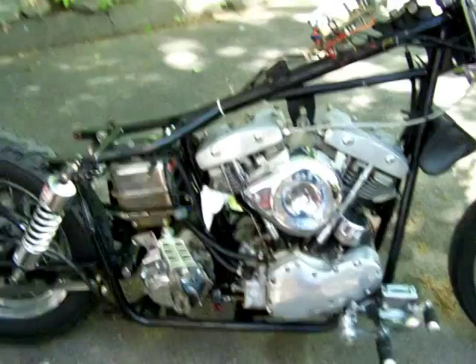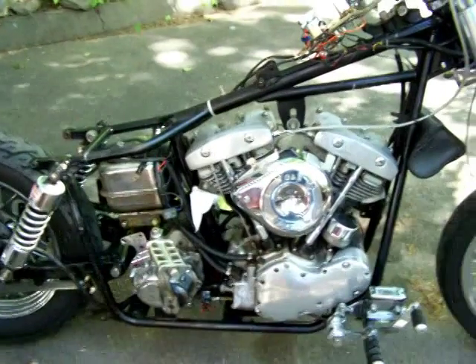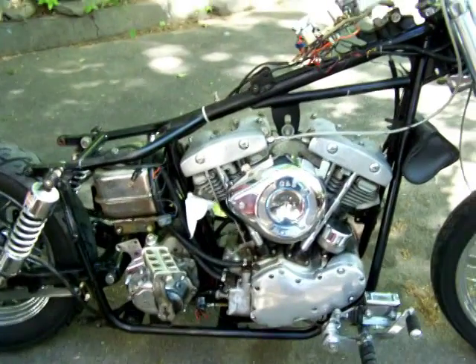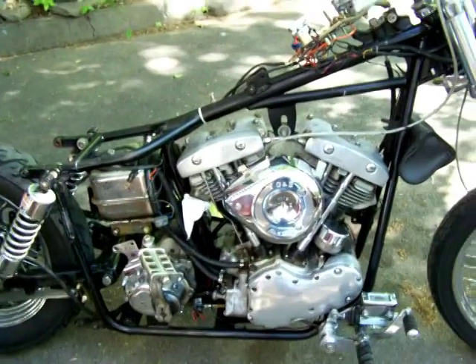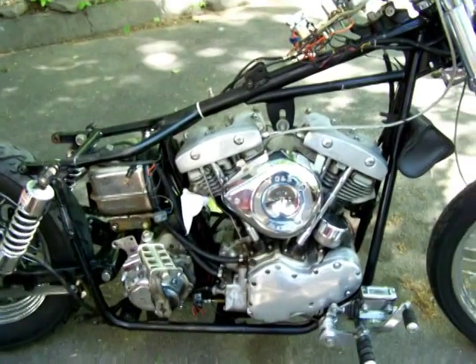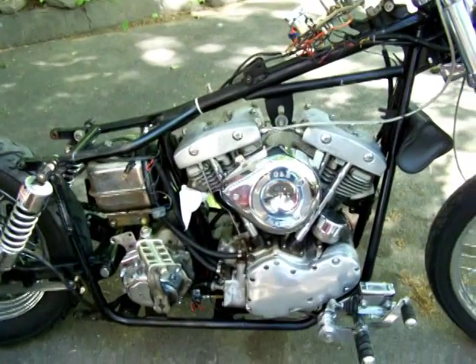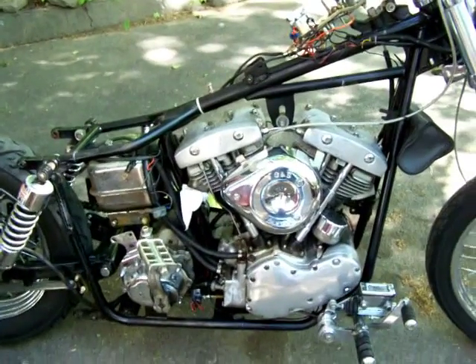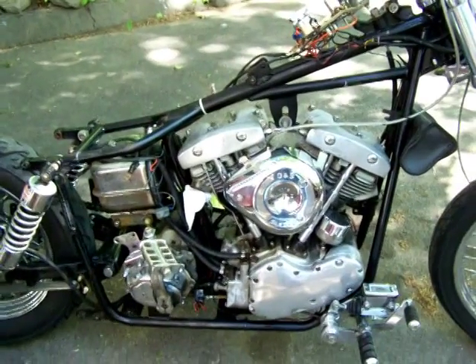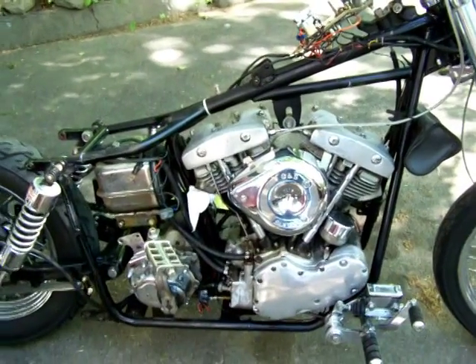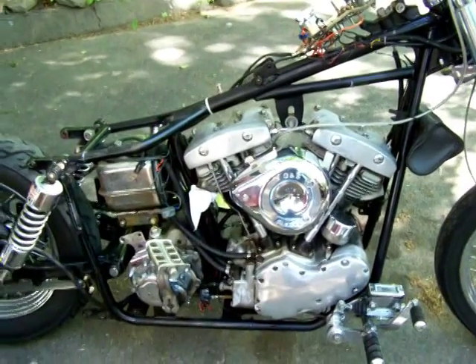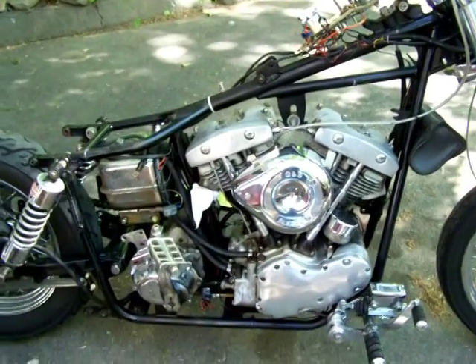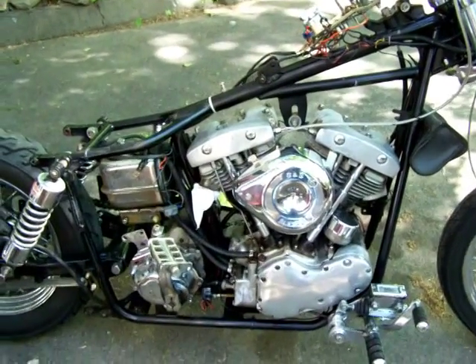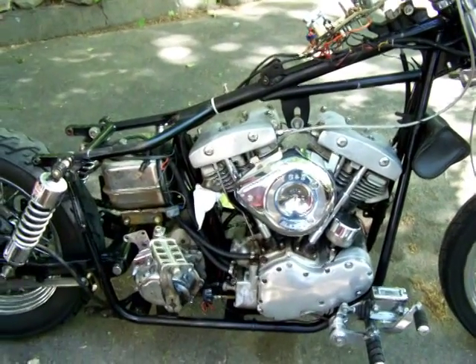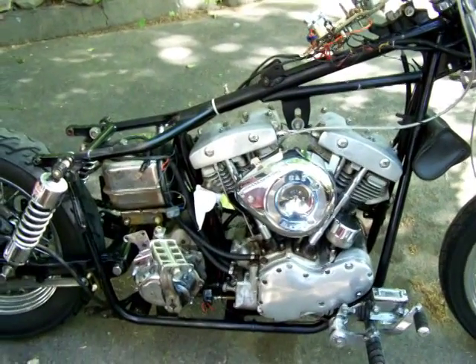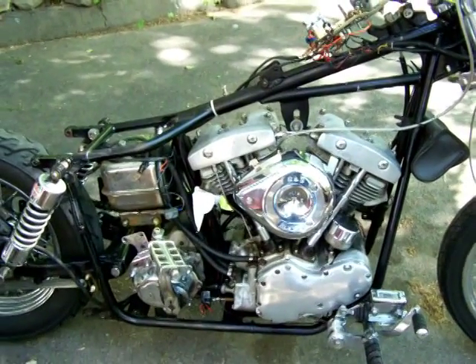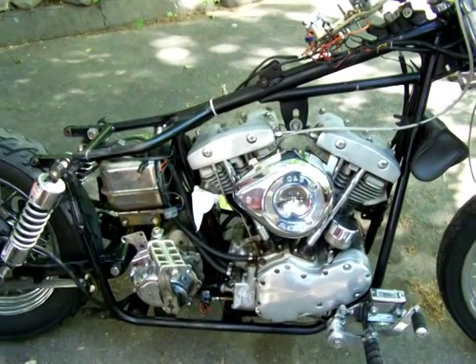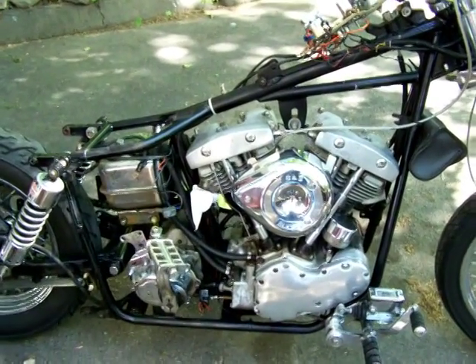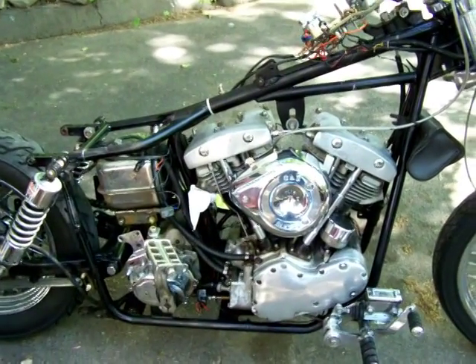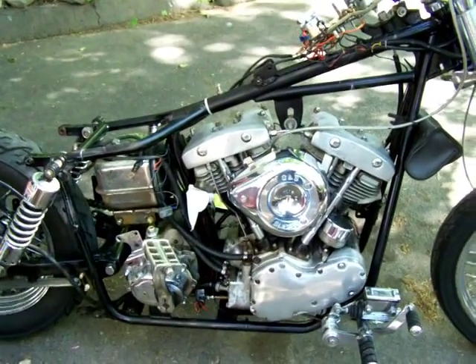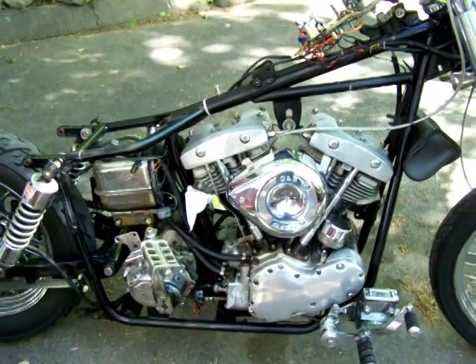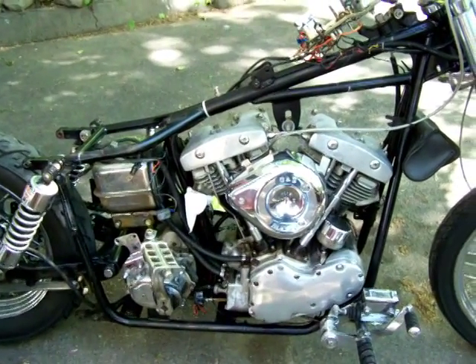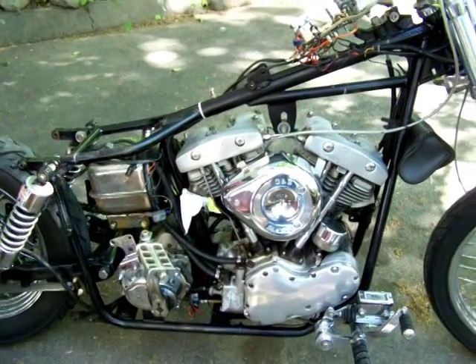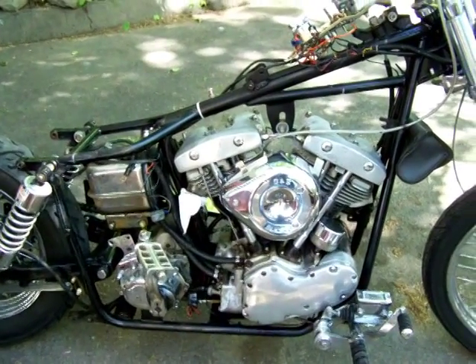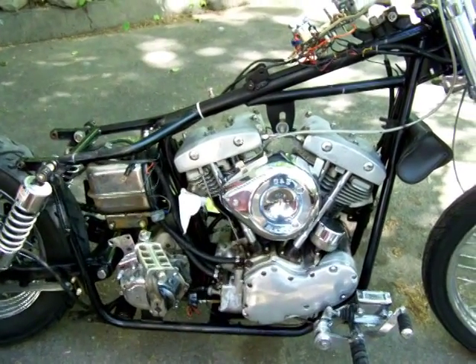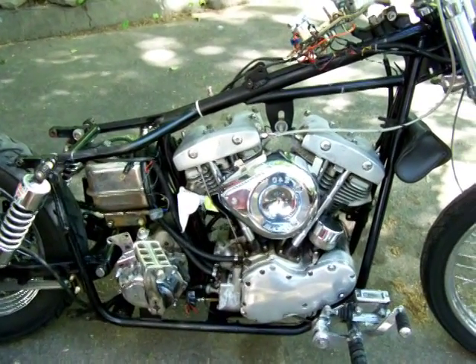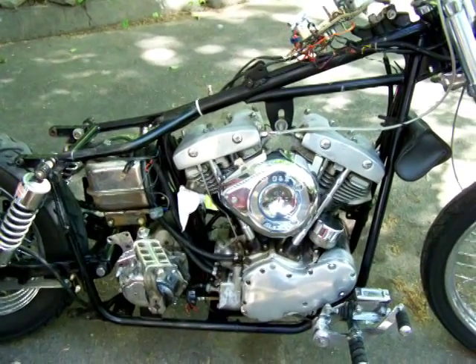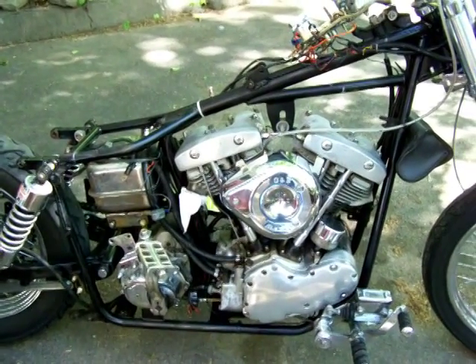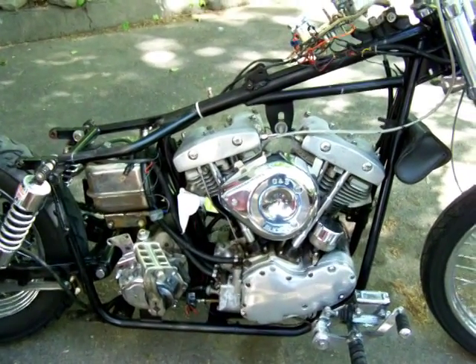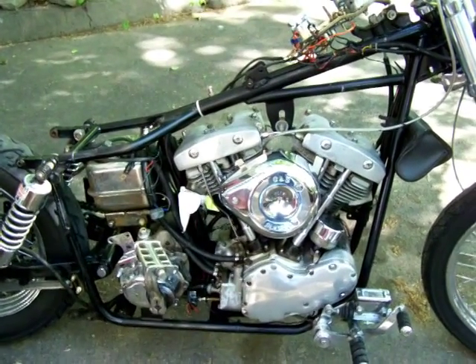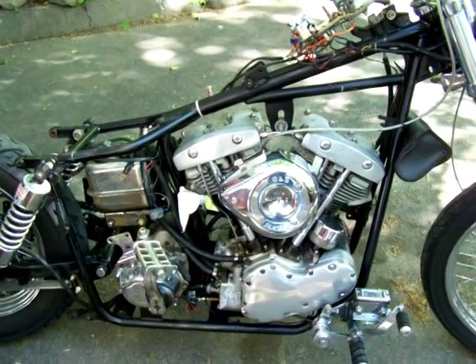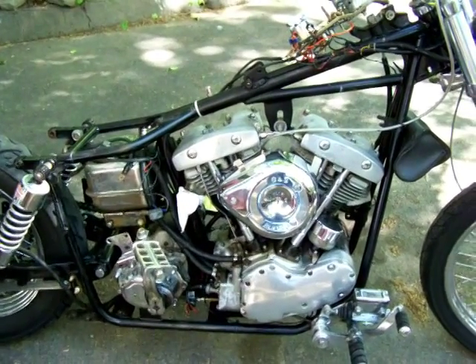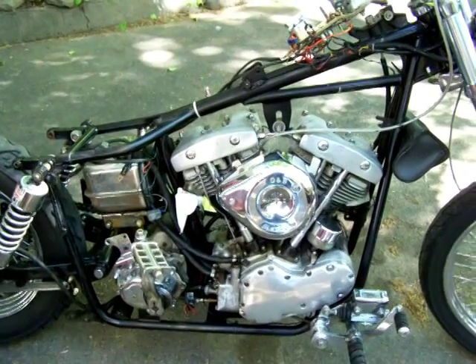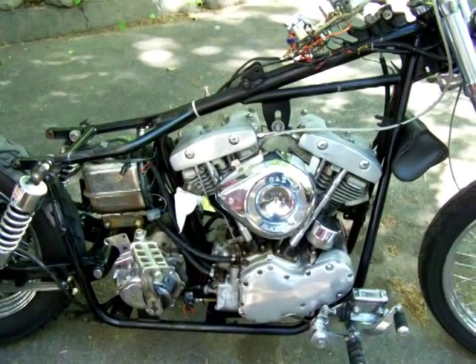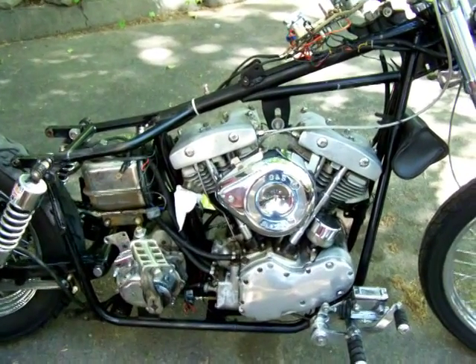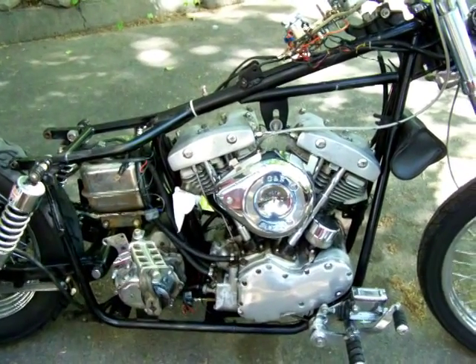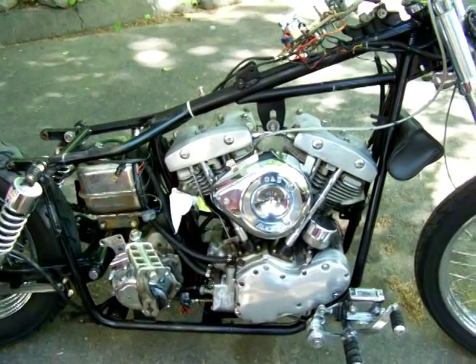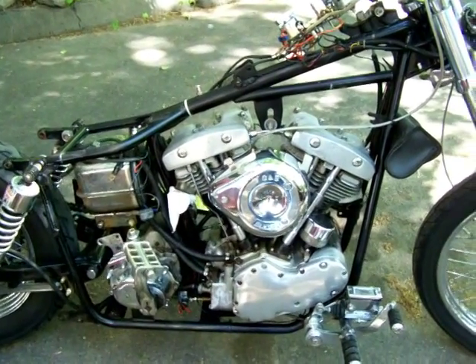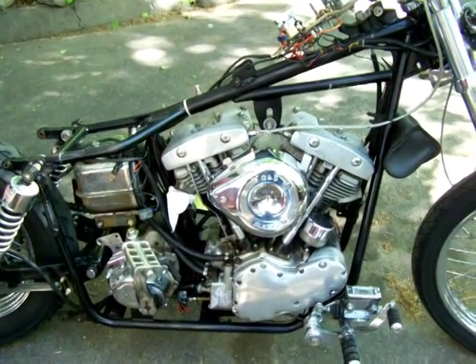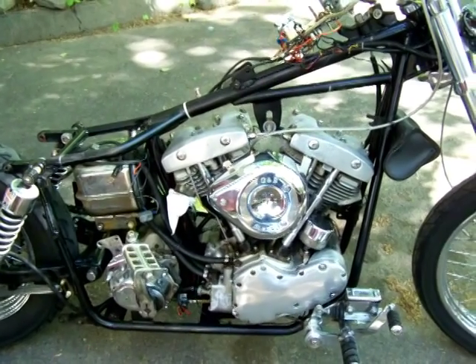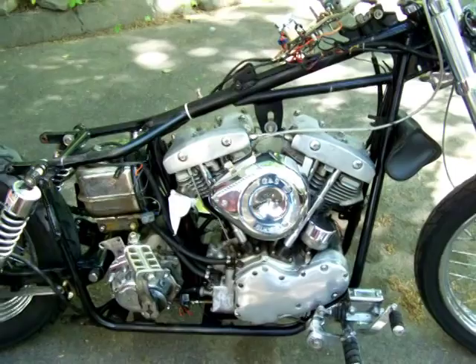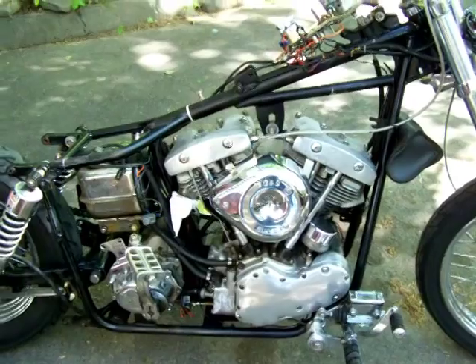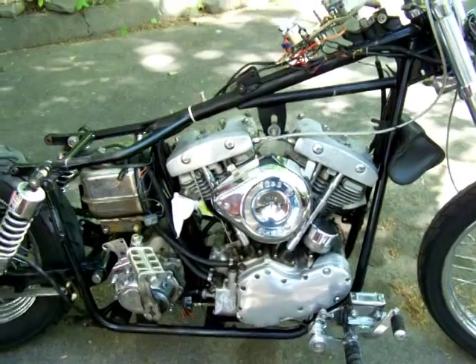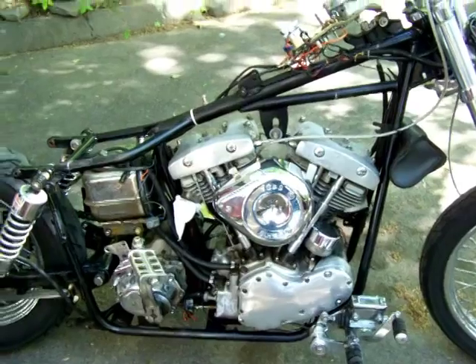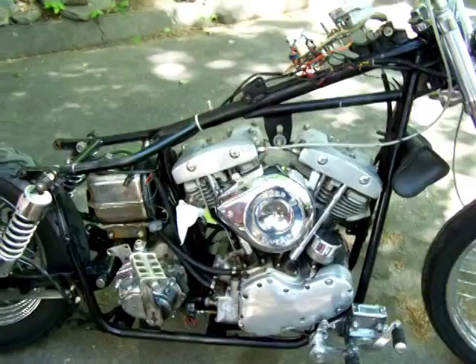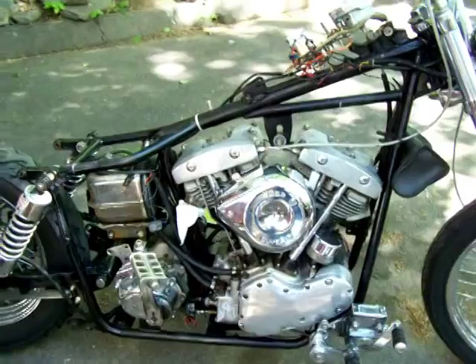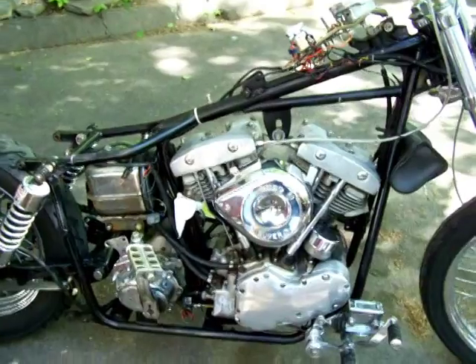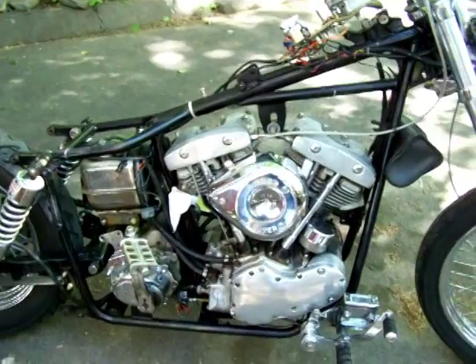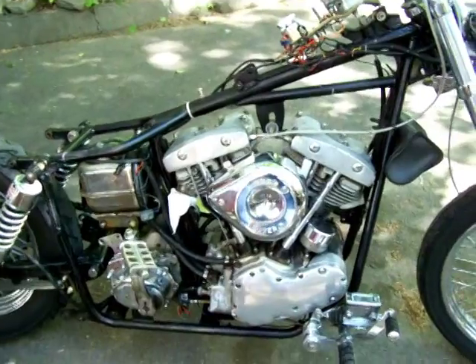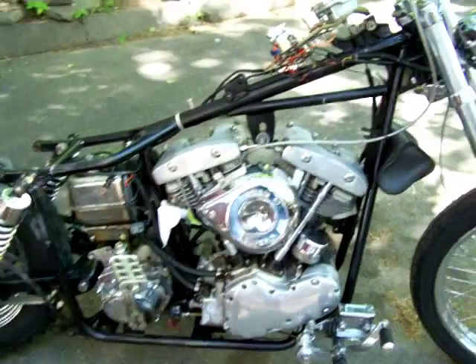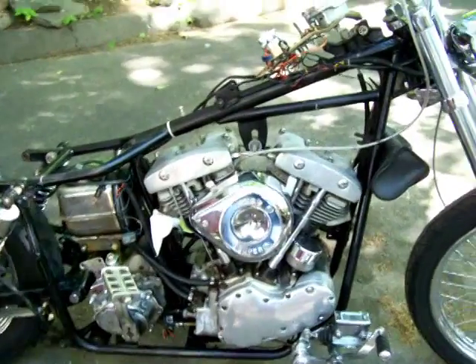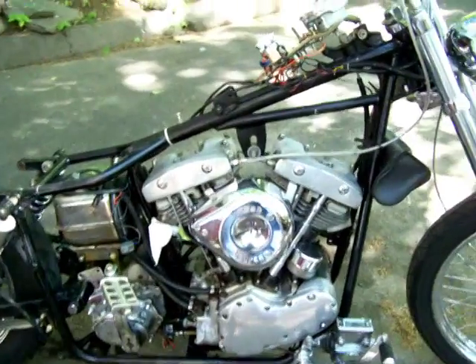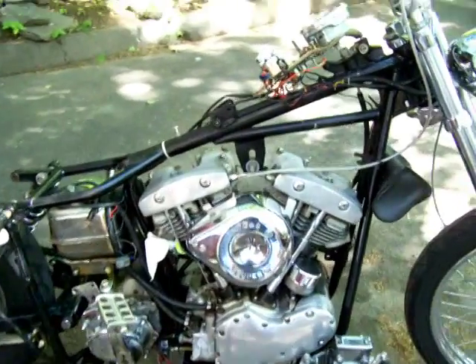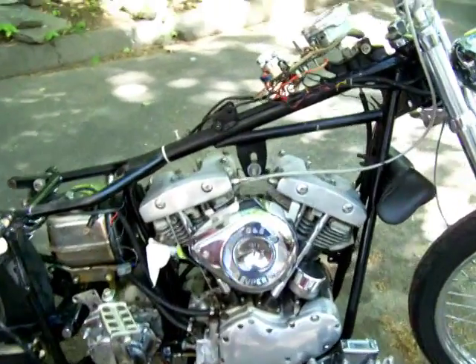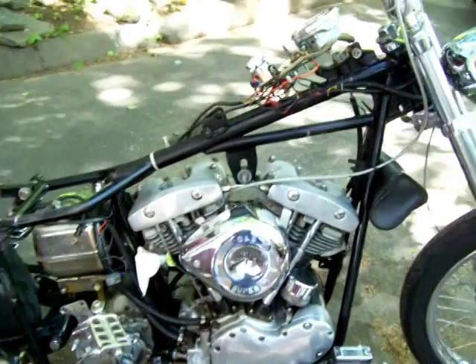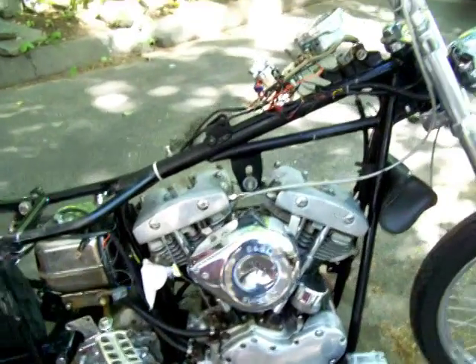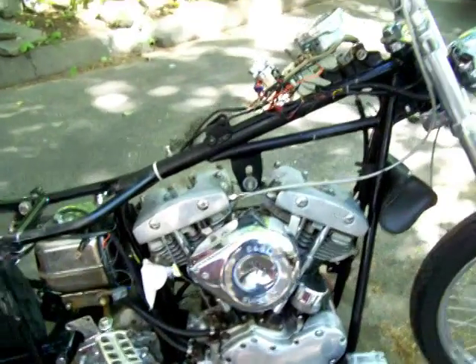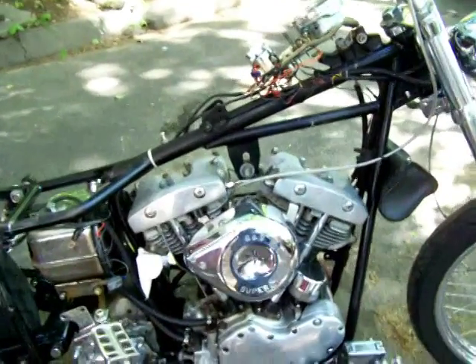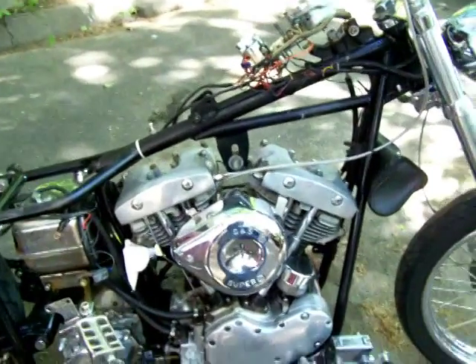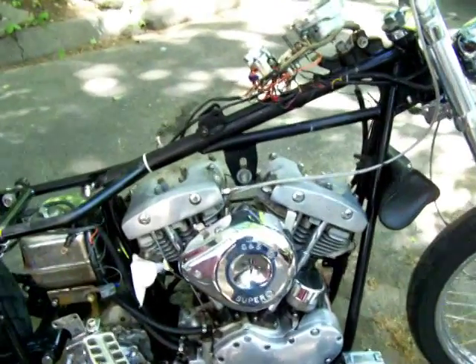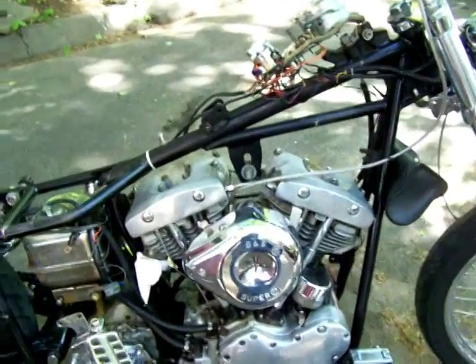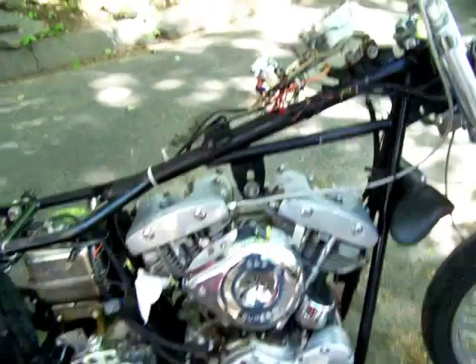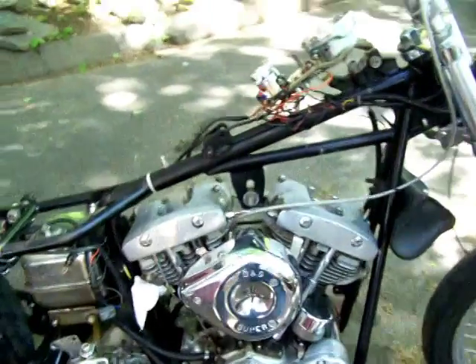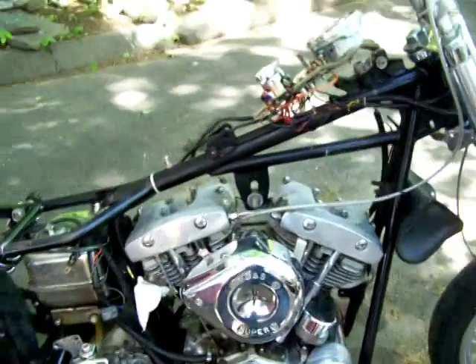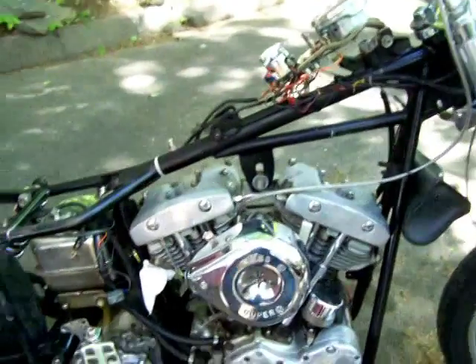This is the '49 Pan we've been working on. As you can see, it's got a shovelhead top end.